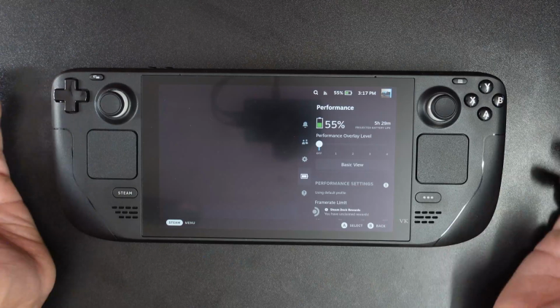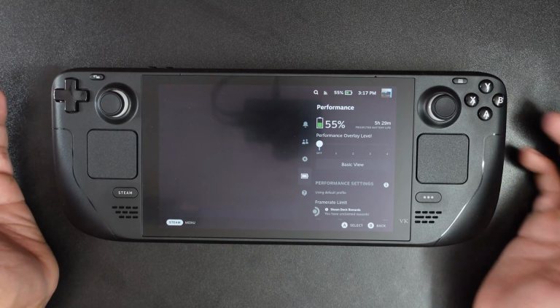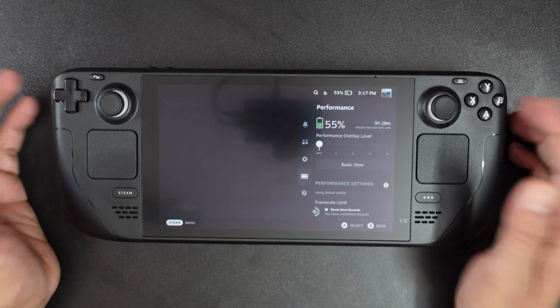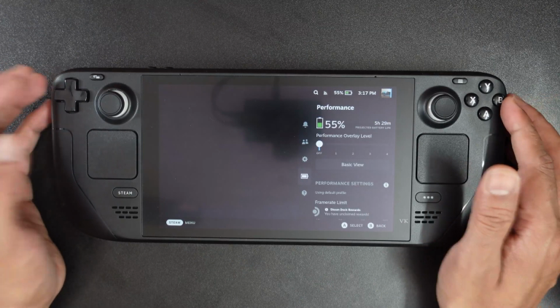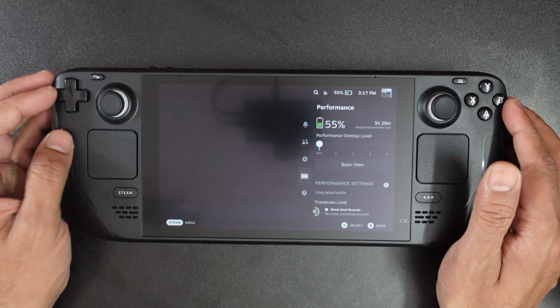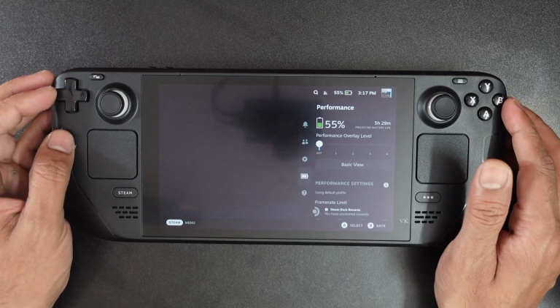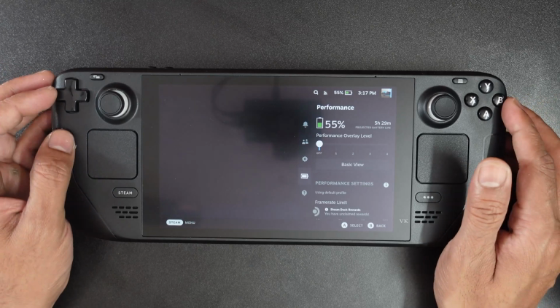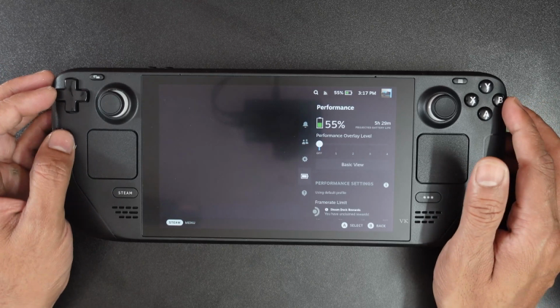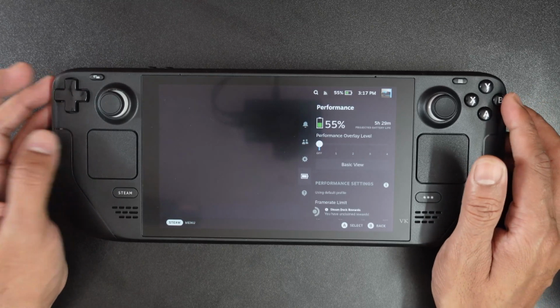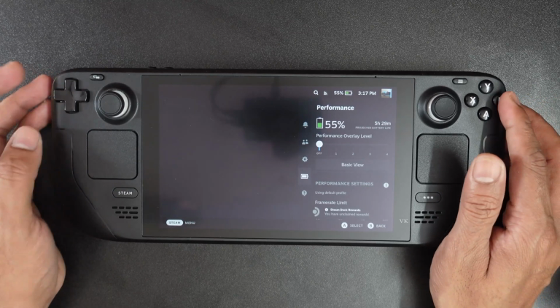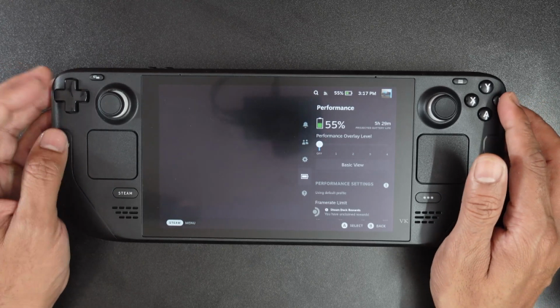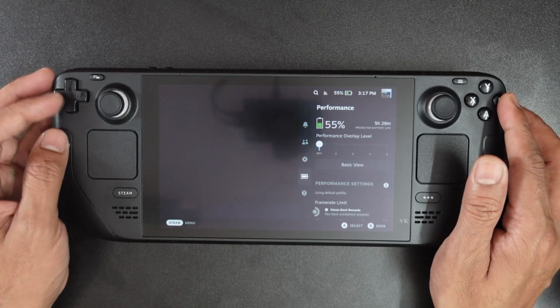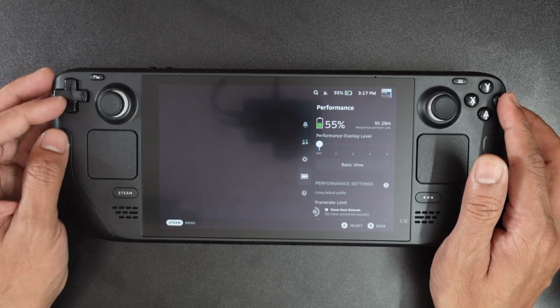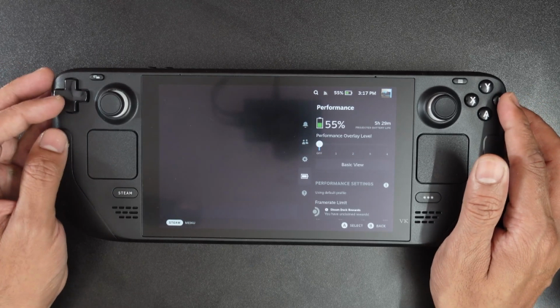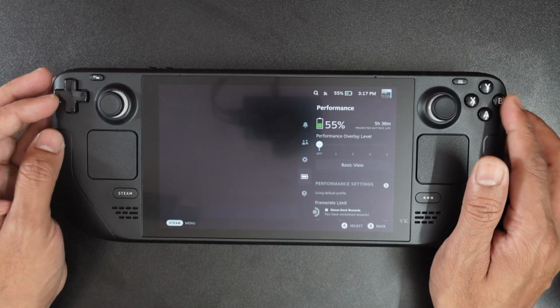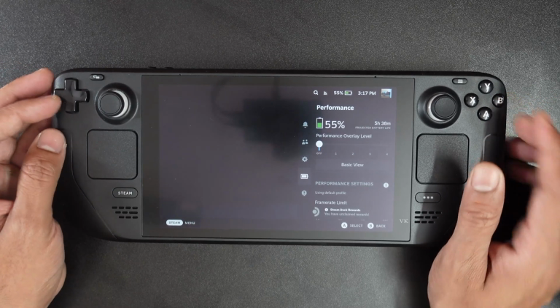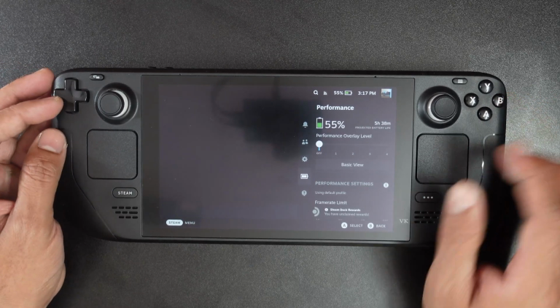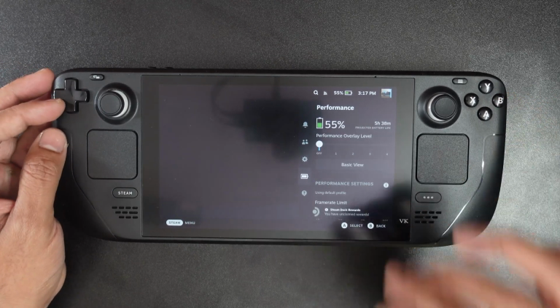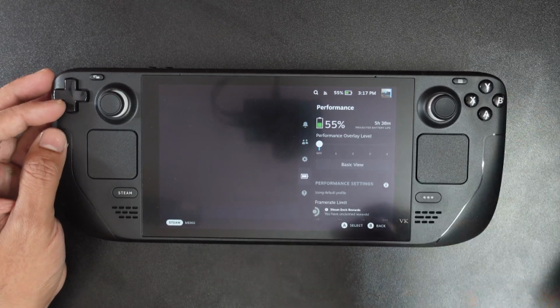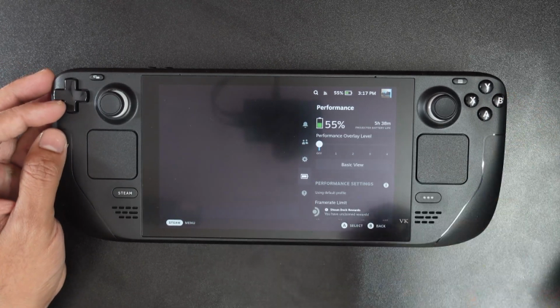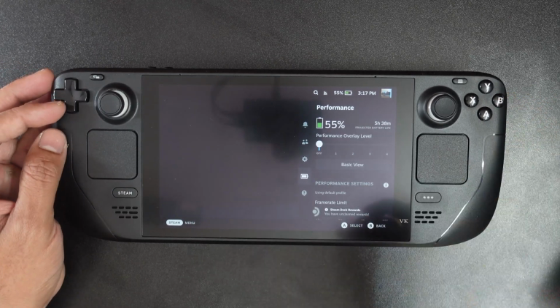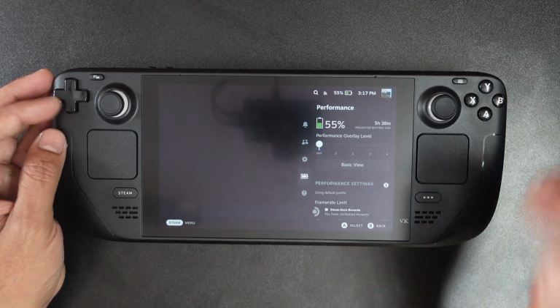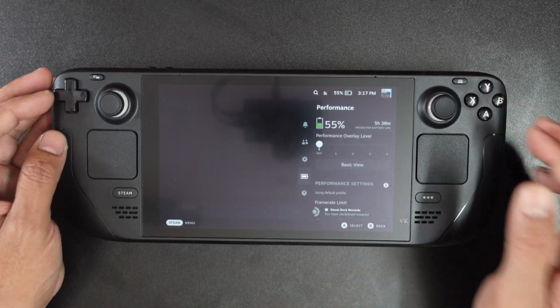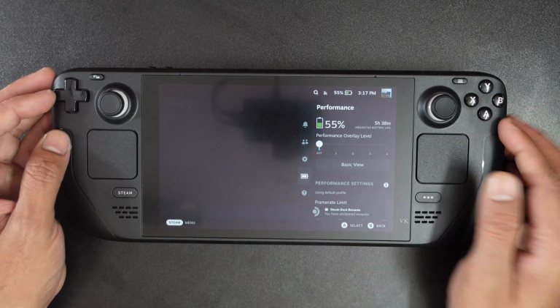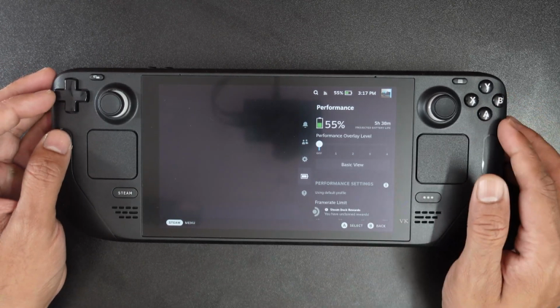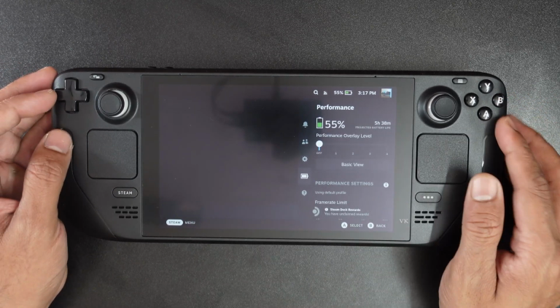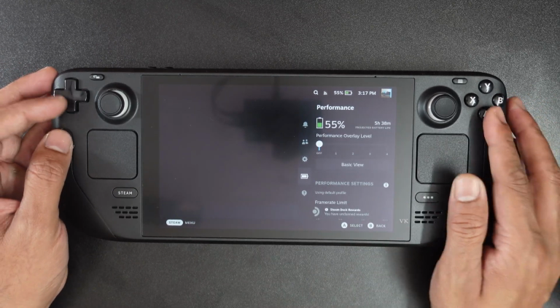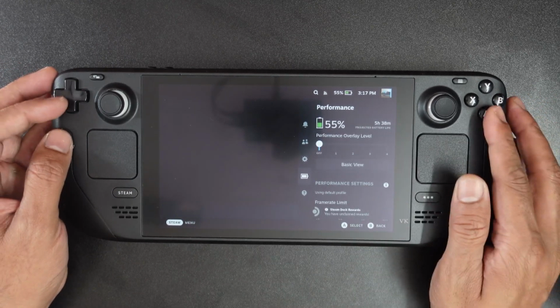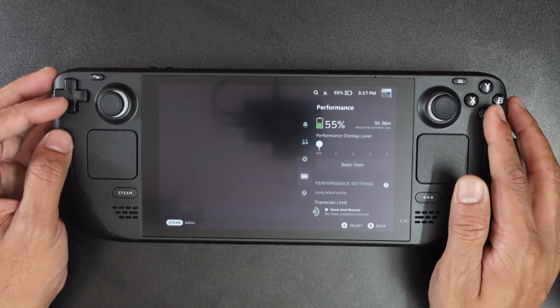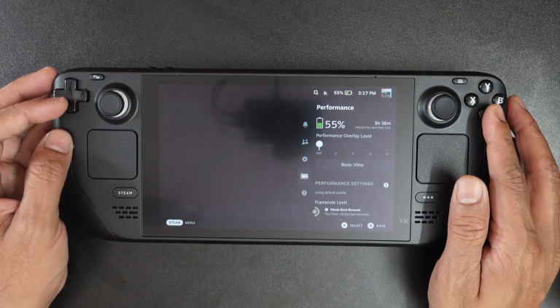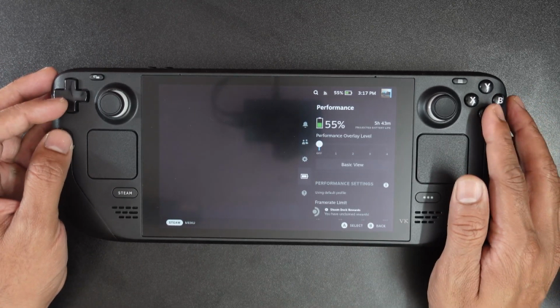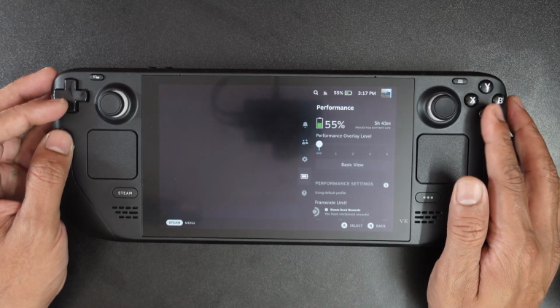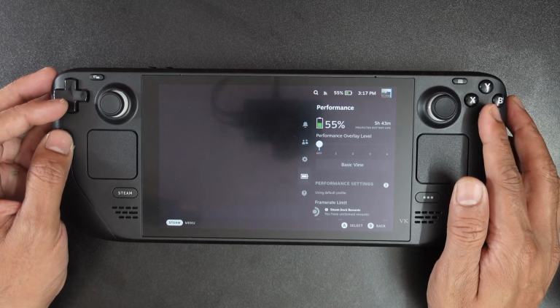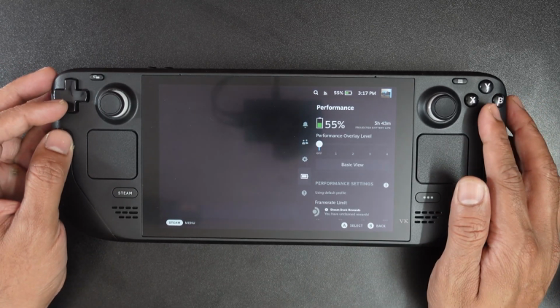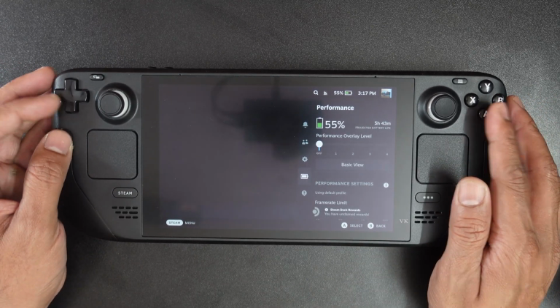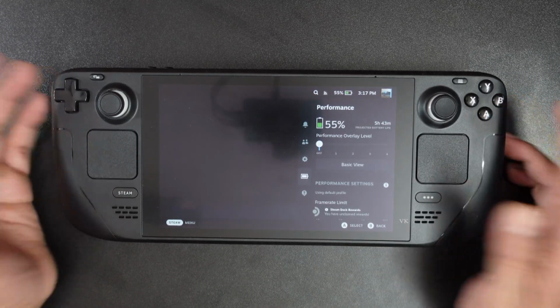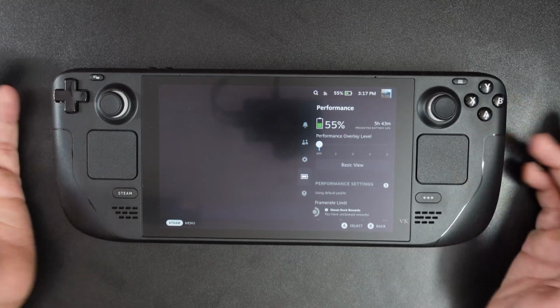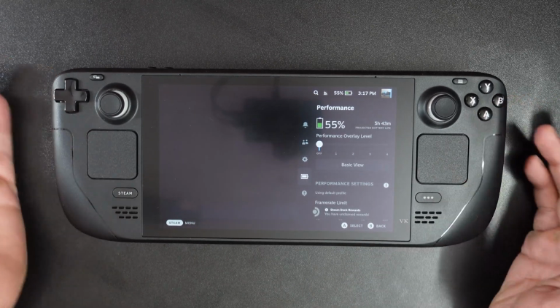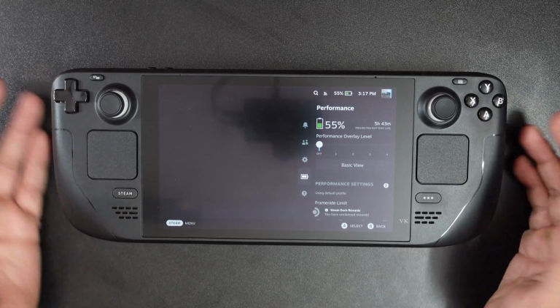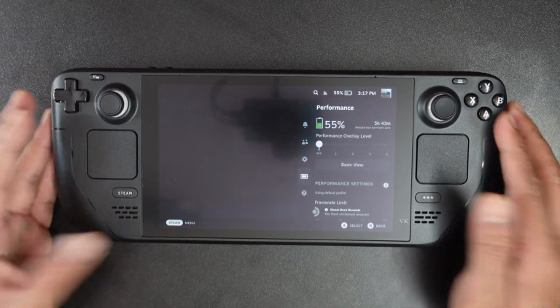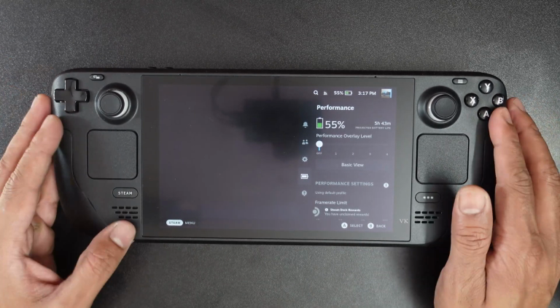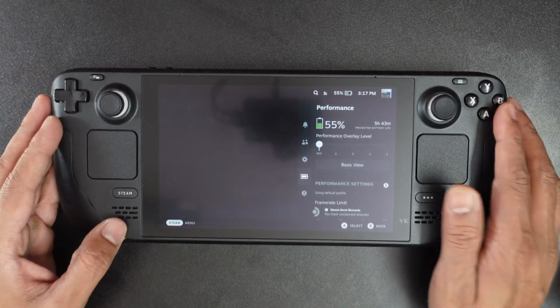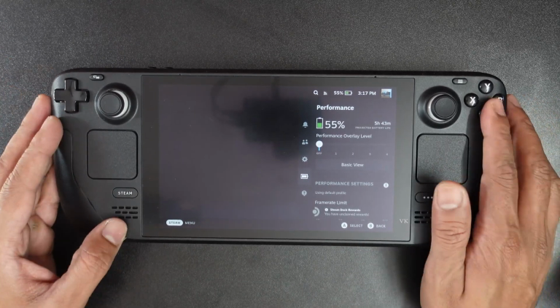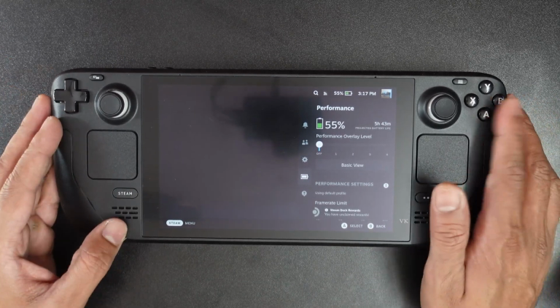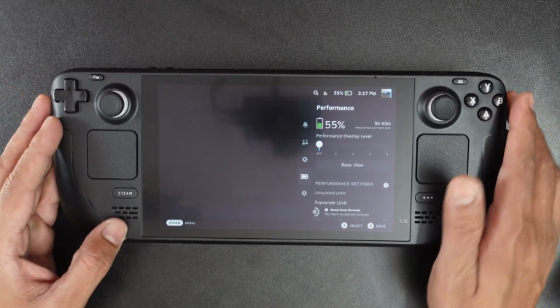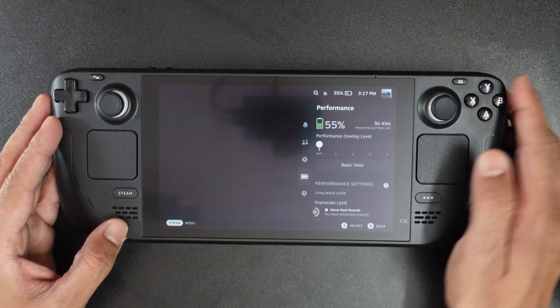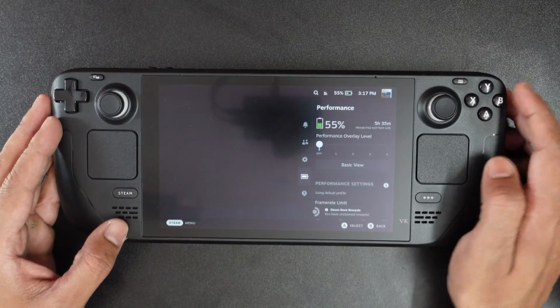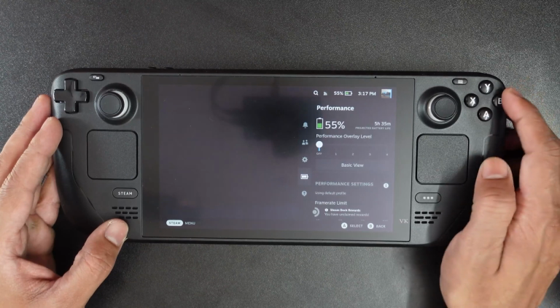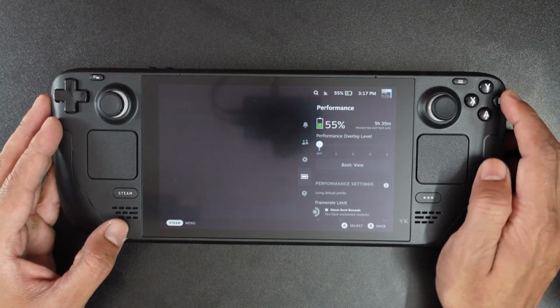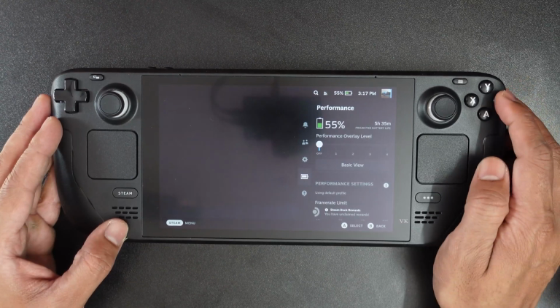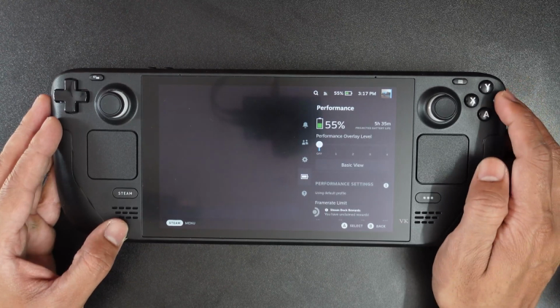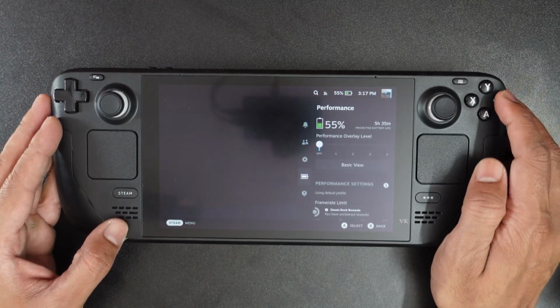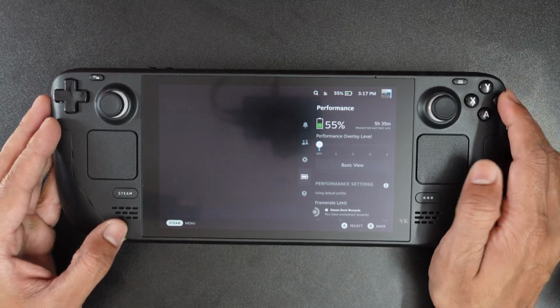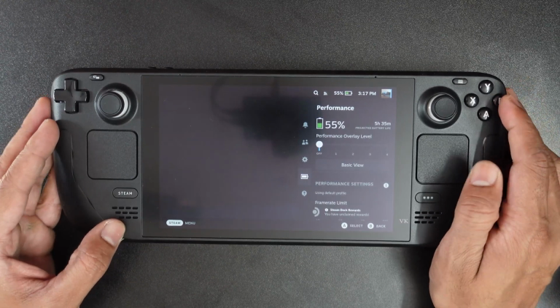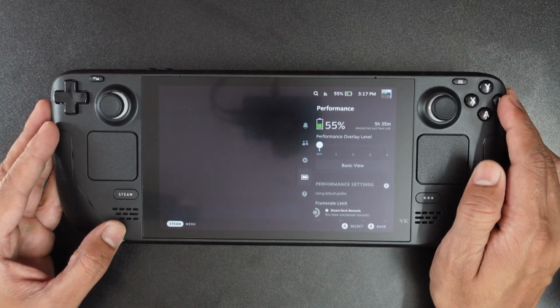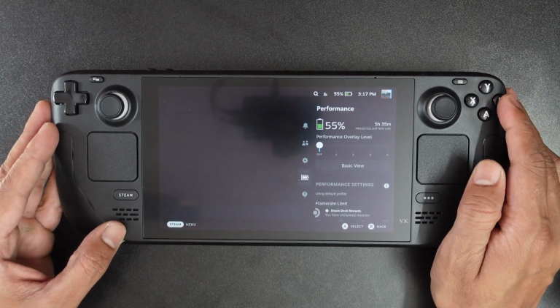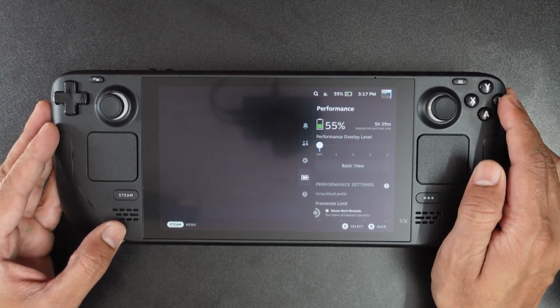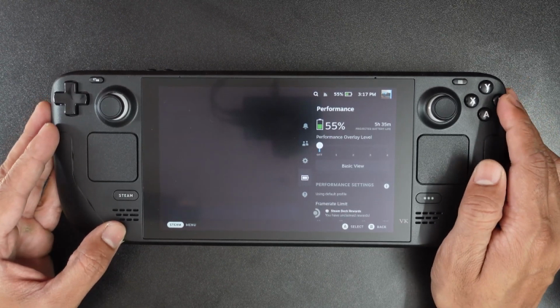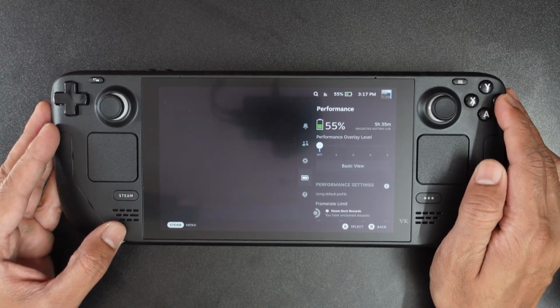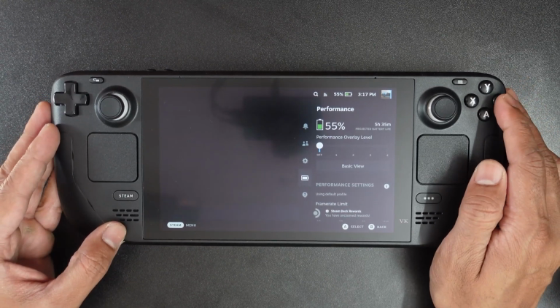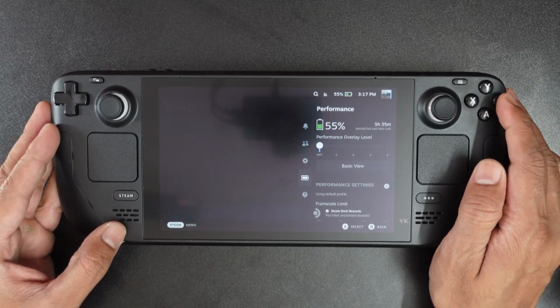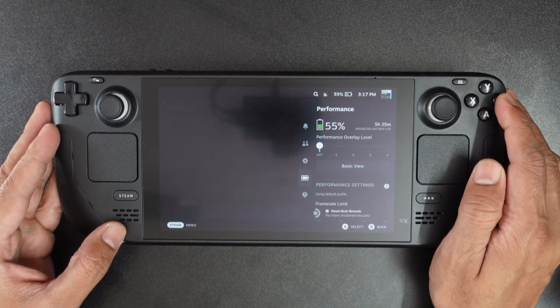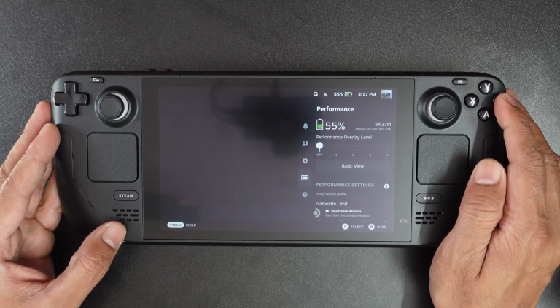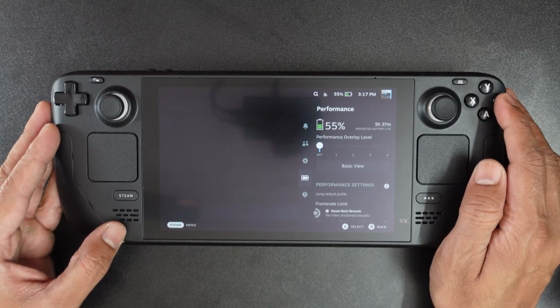That's it friends, this is the way you can identify your serial number on the Steam Deck. It is very much helpful. Thank you so much for watching. Please leave comments and feedback. Thank you, bye and take care.